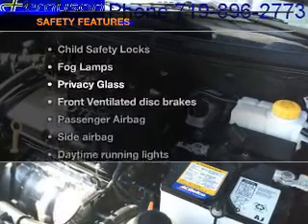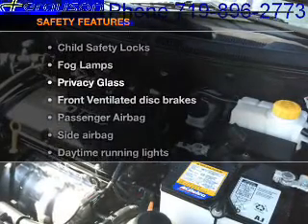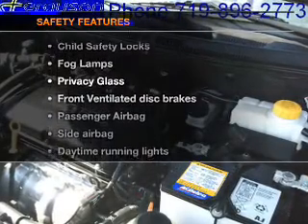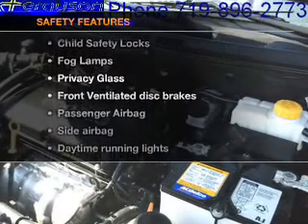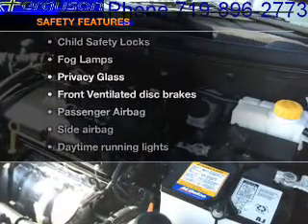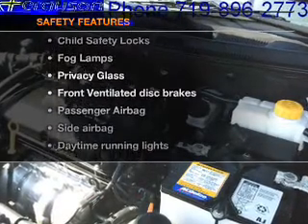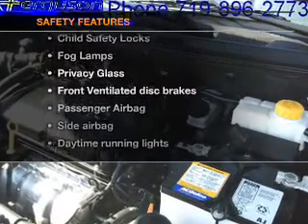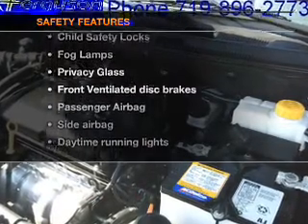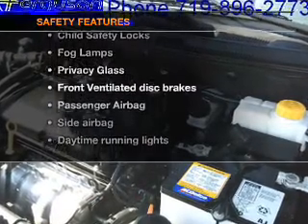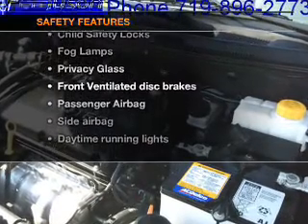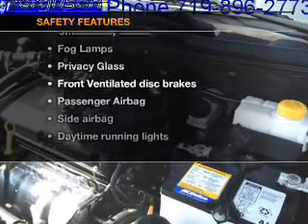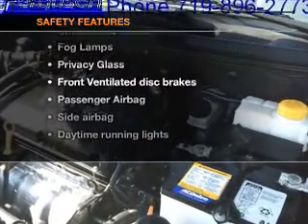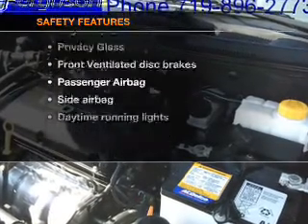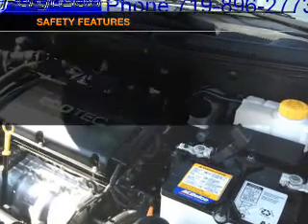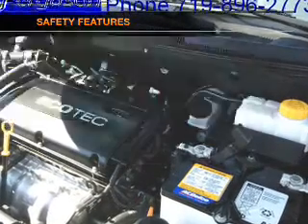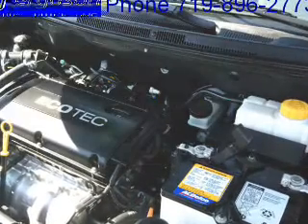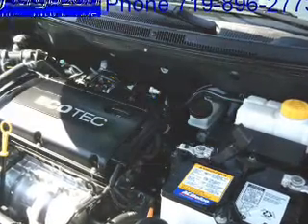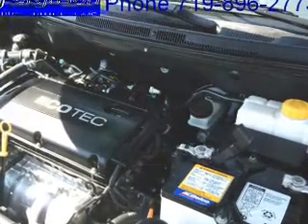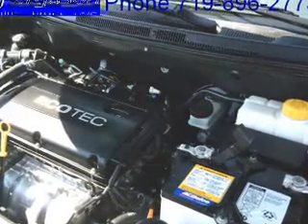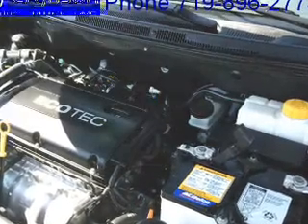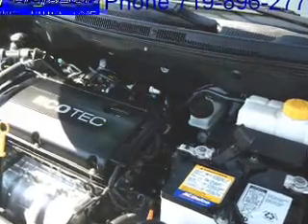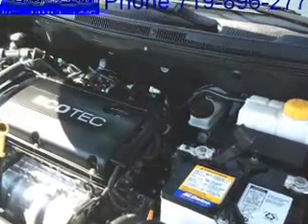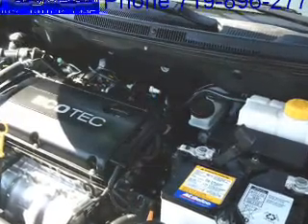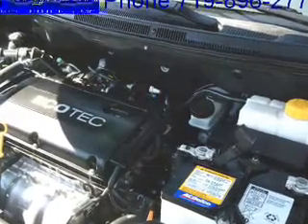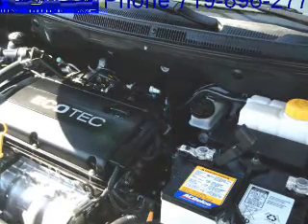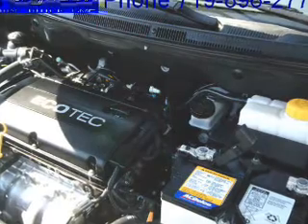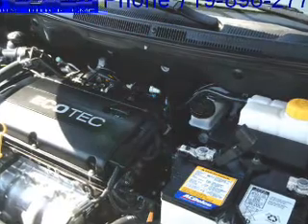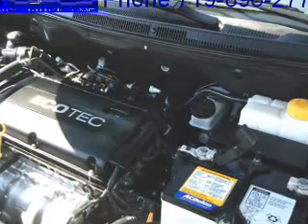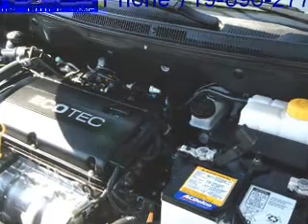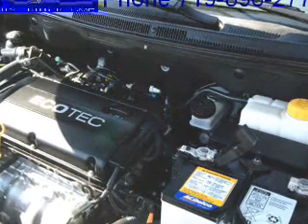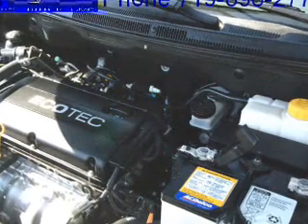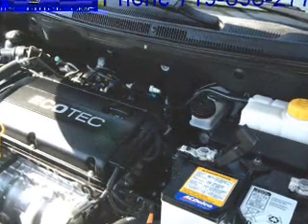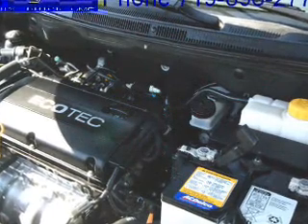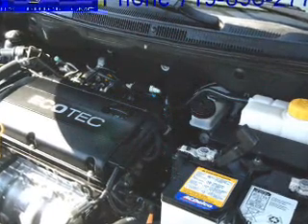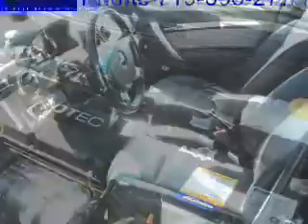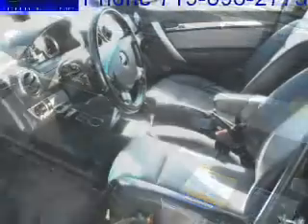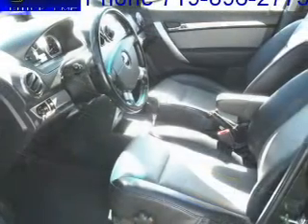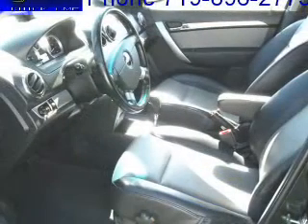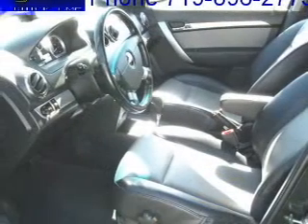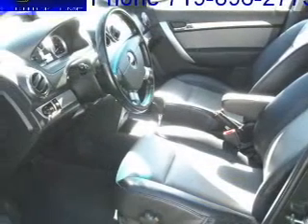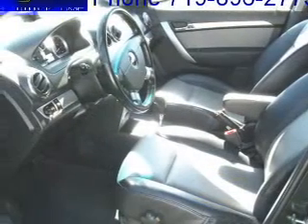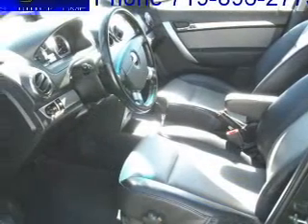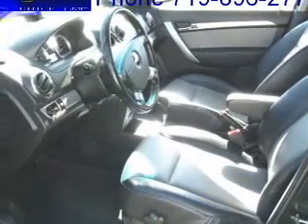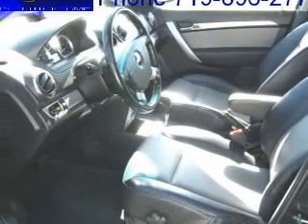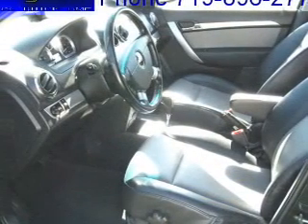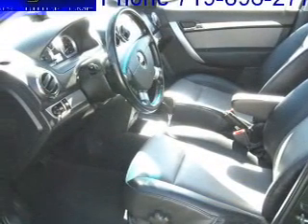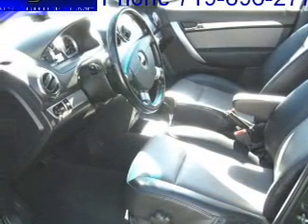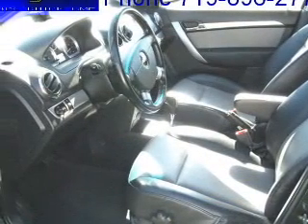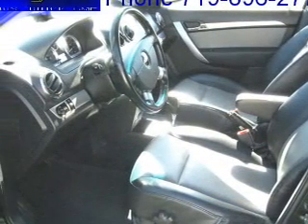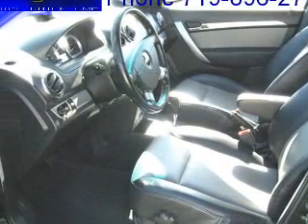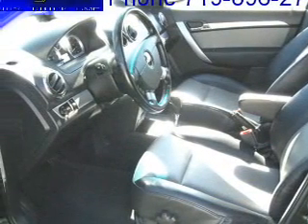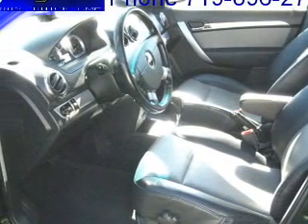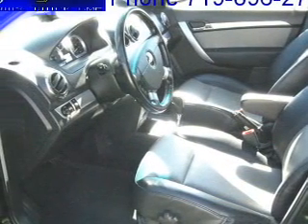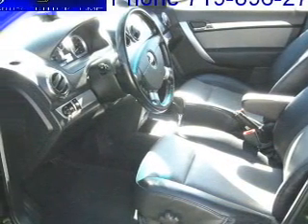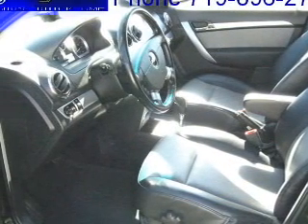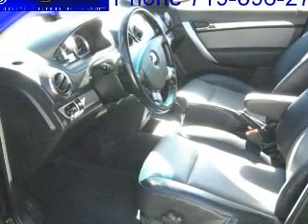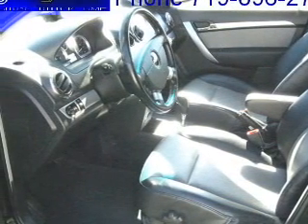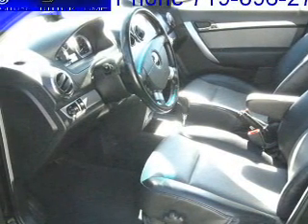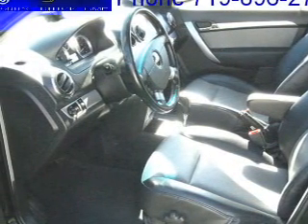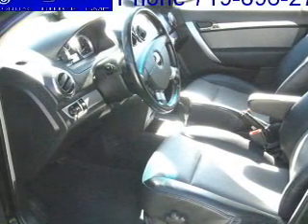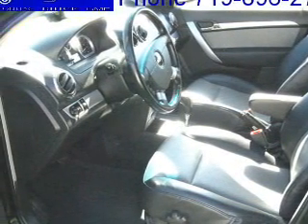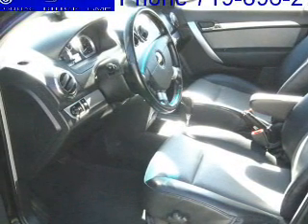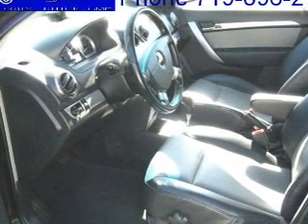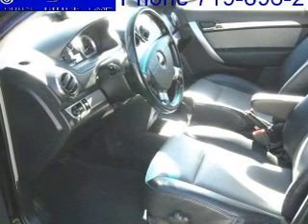Front ventilated disc brakes, passenger airbag, side airbag, daytime running lights.